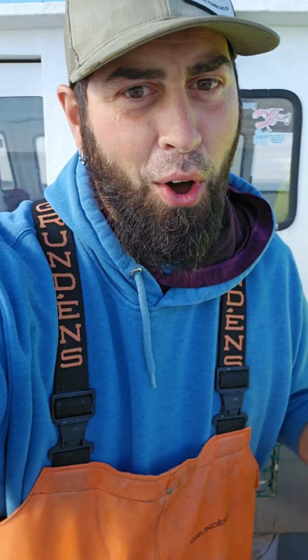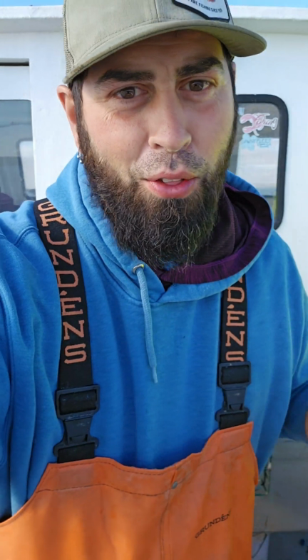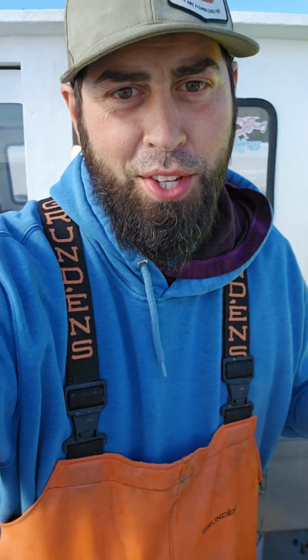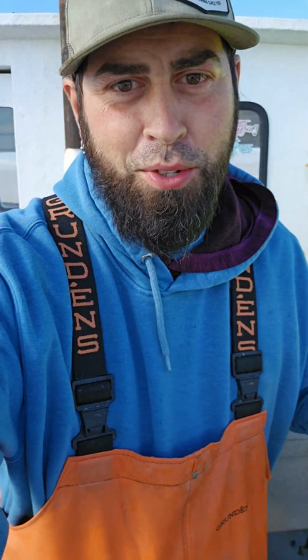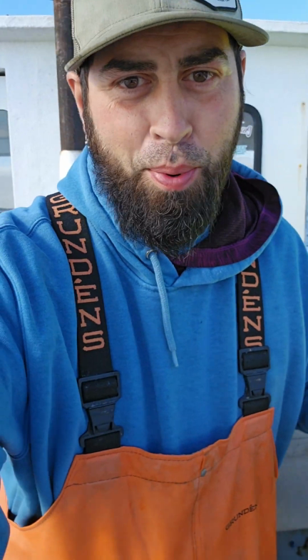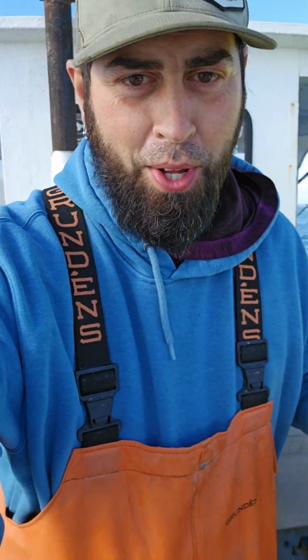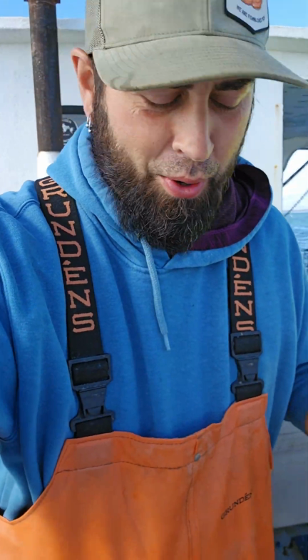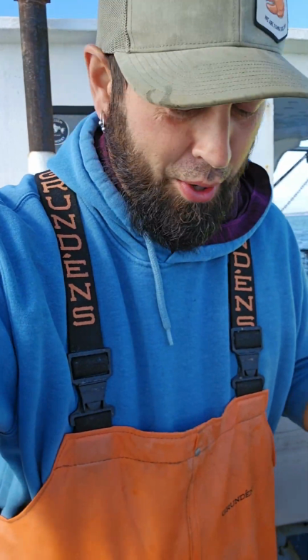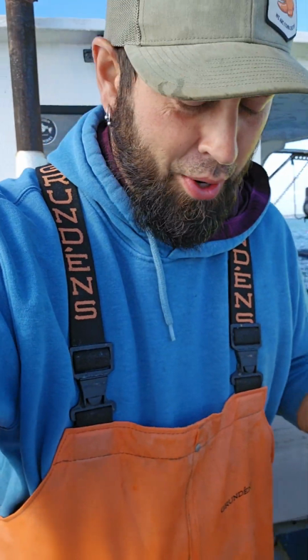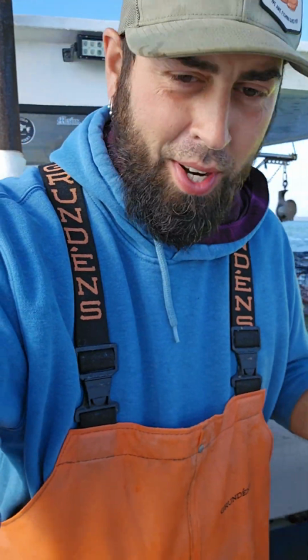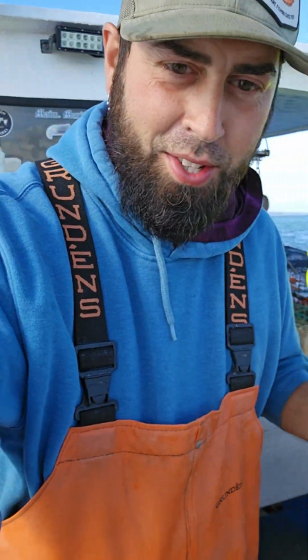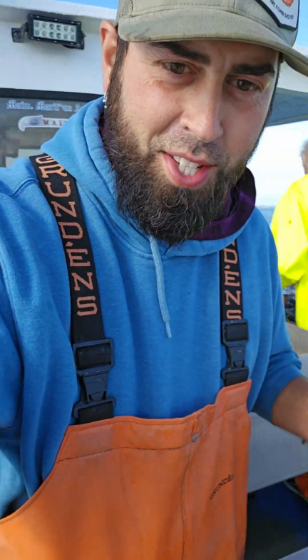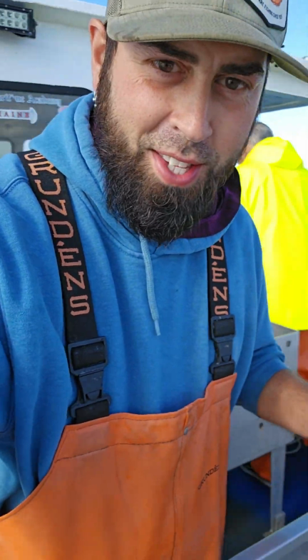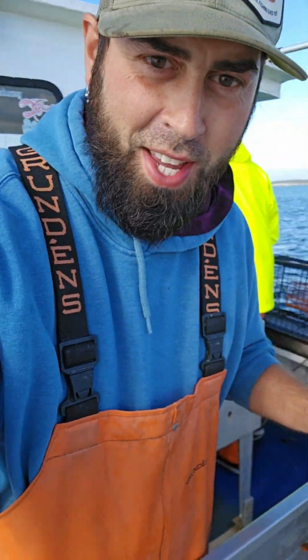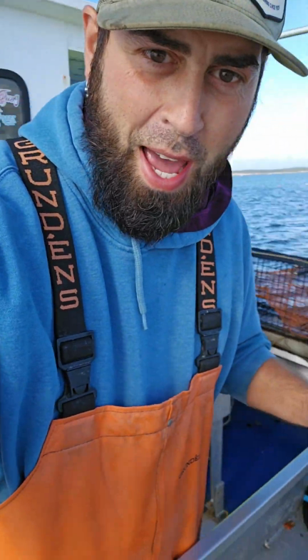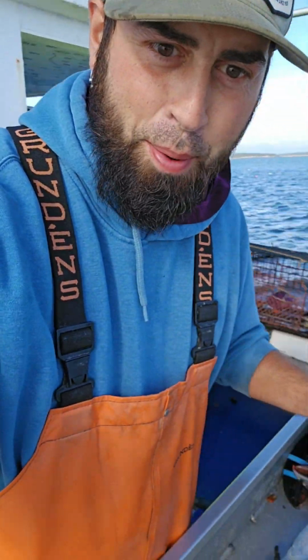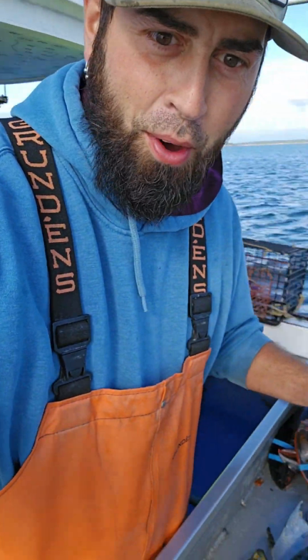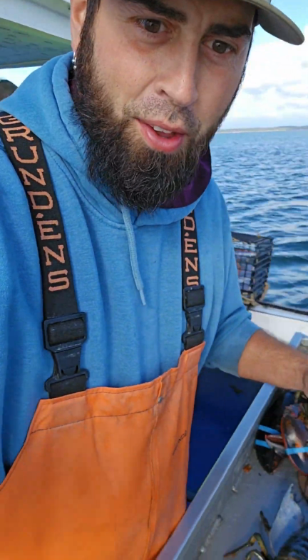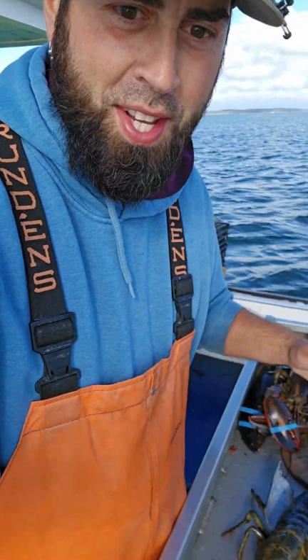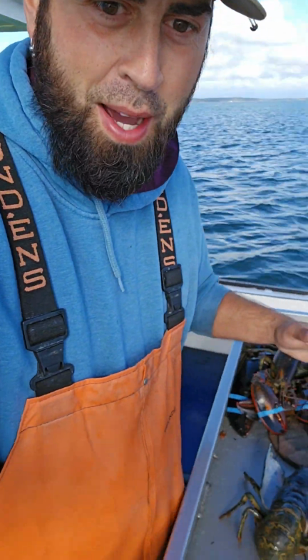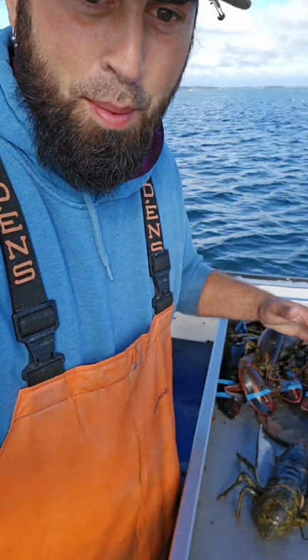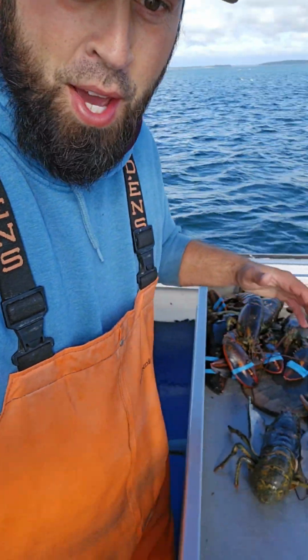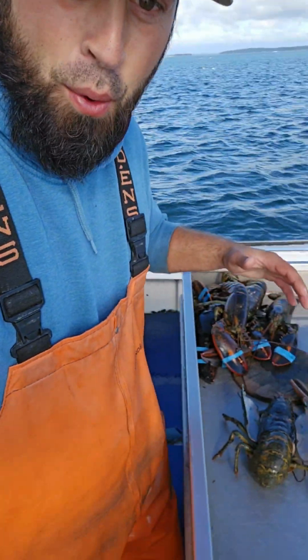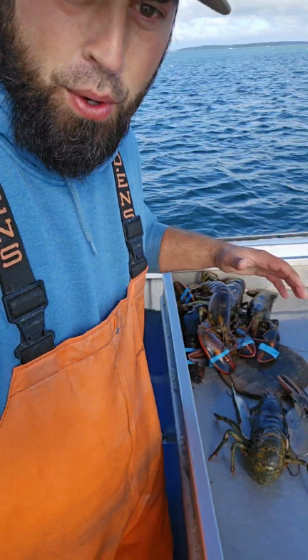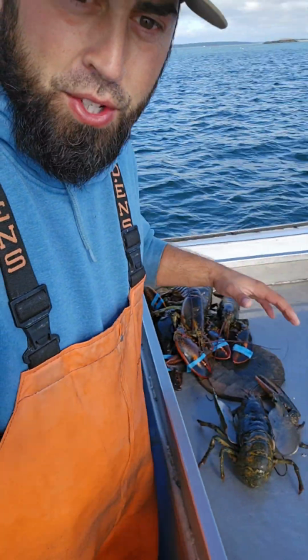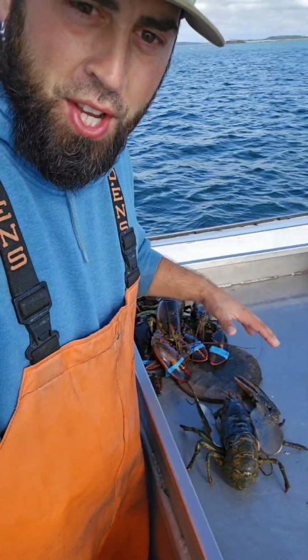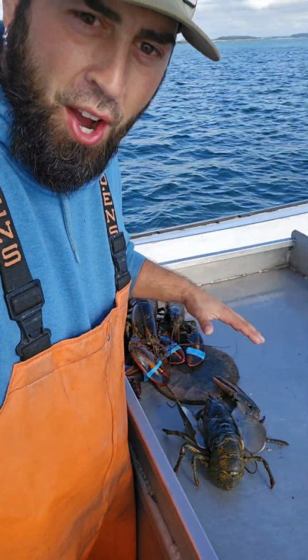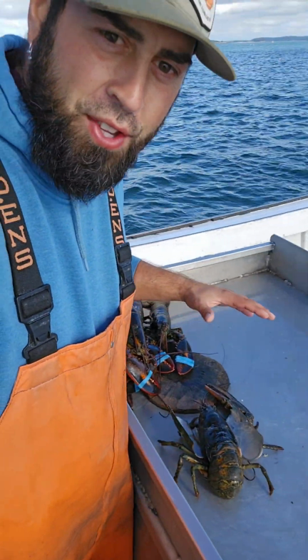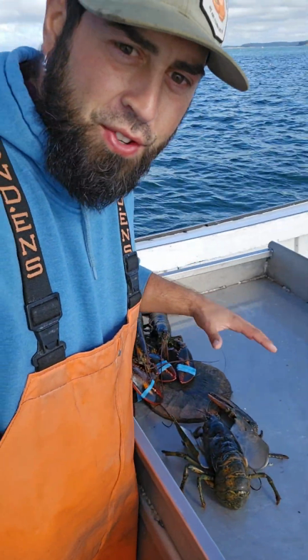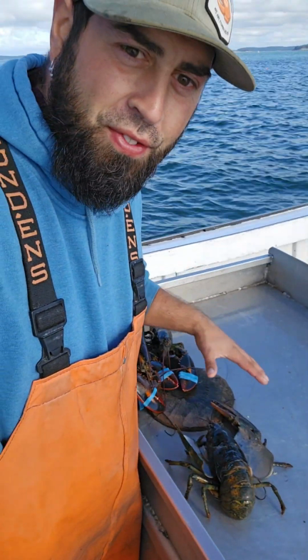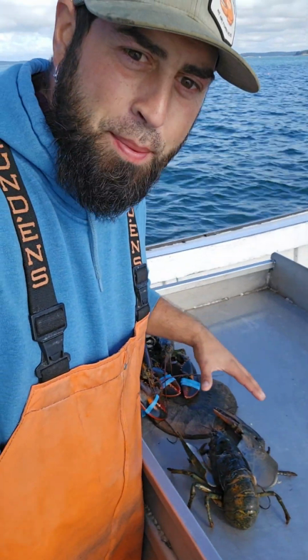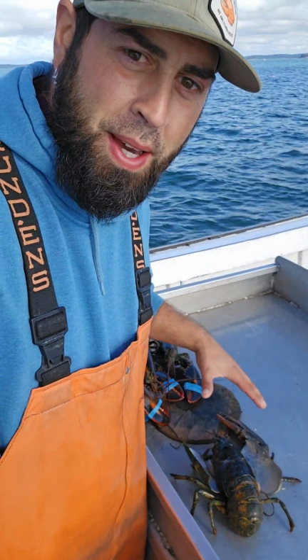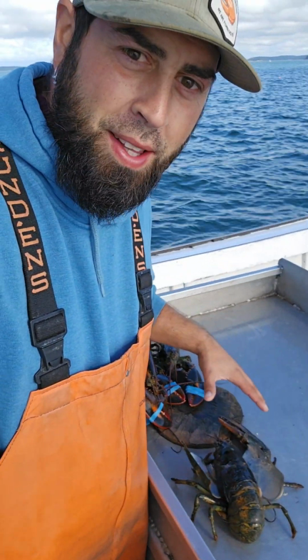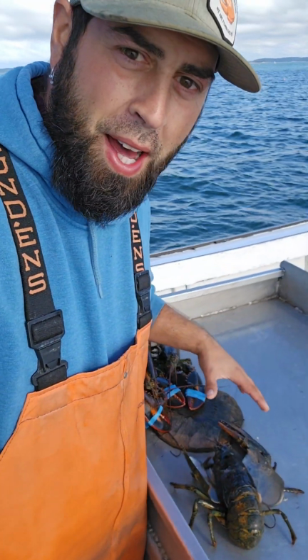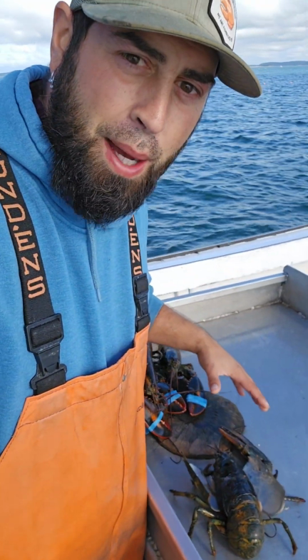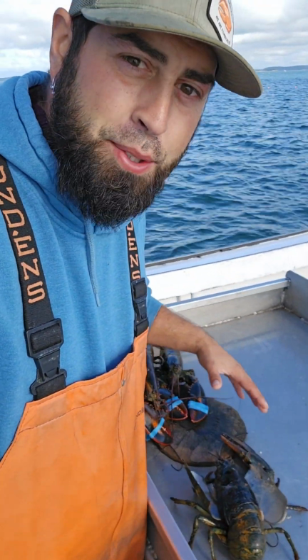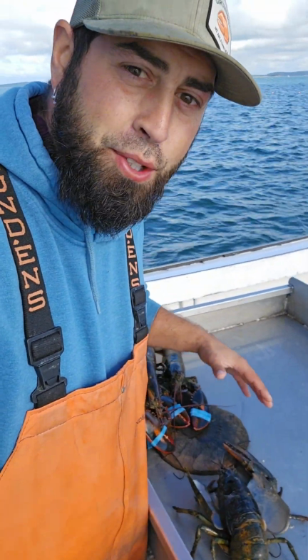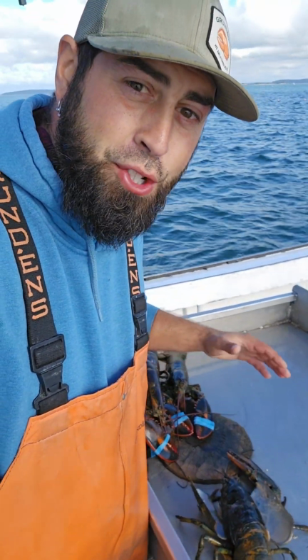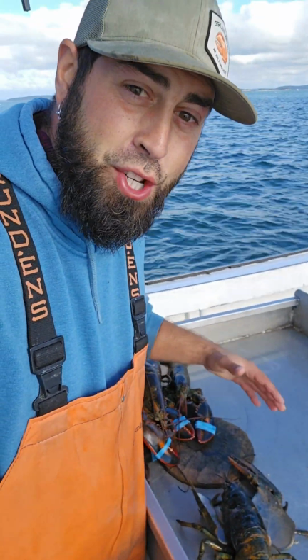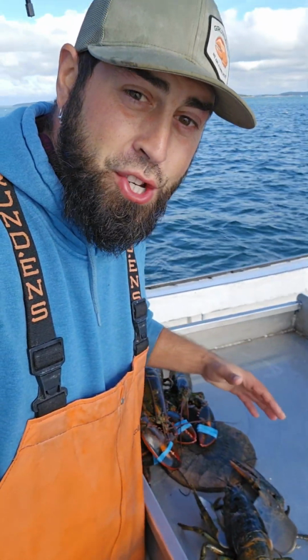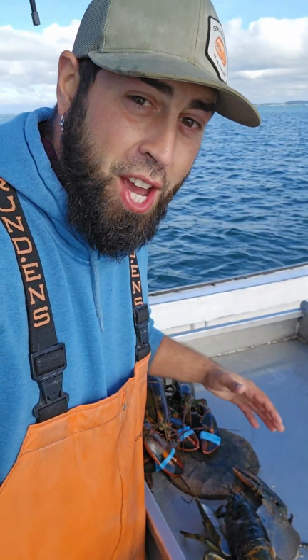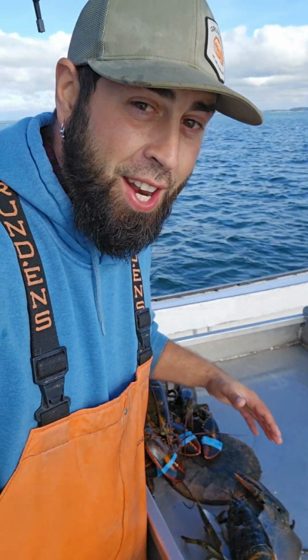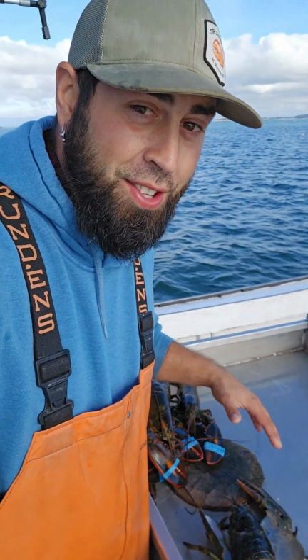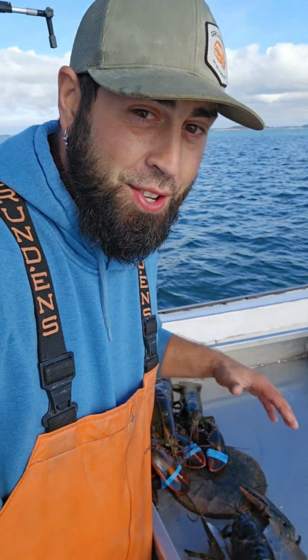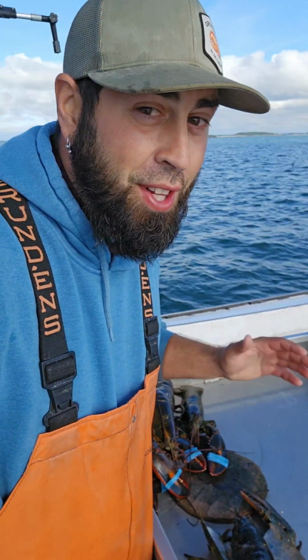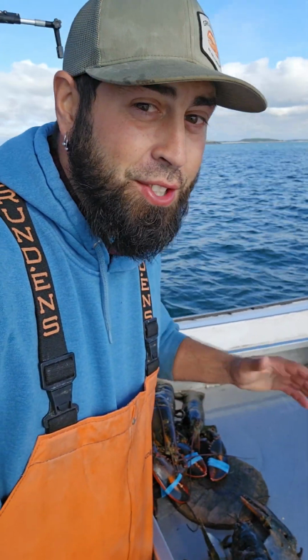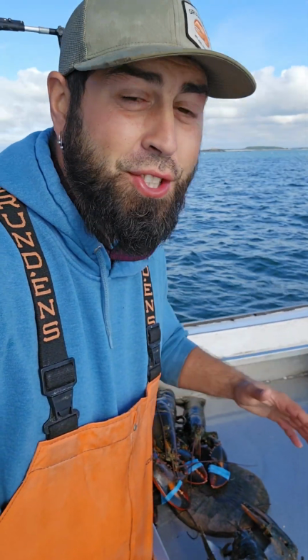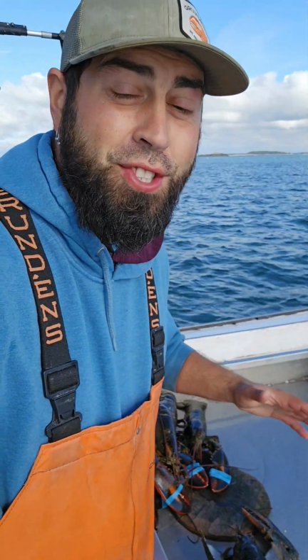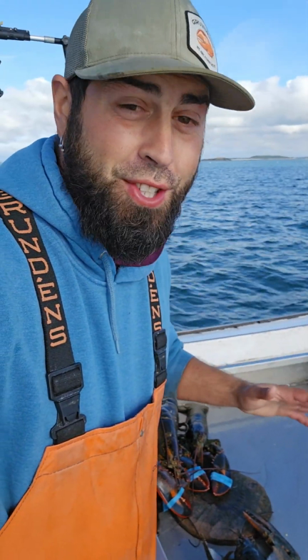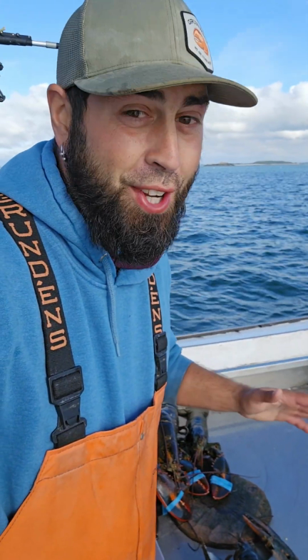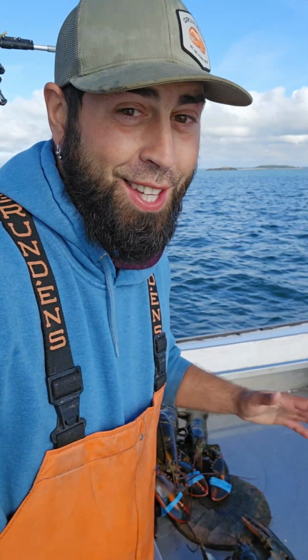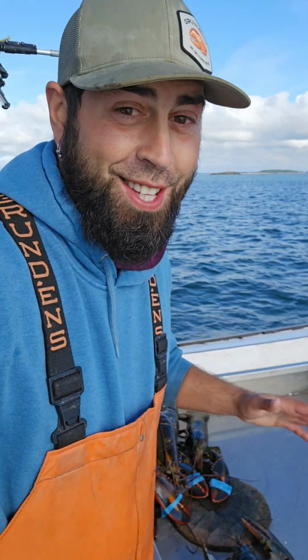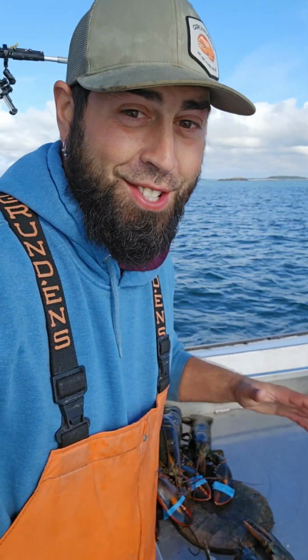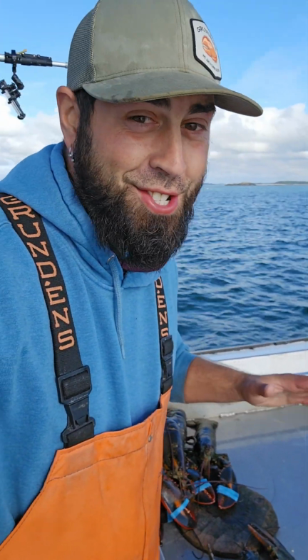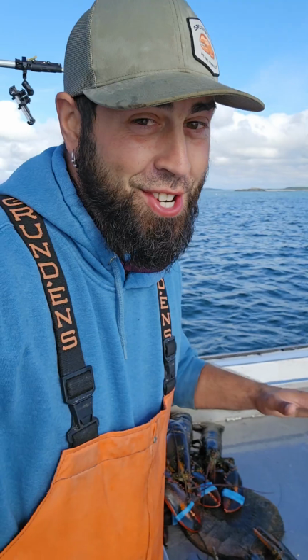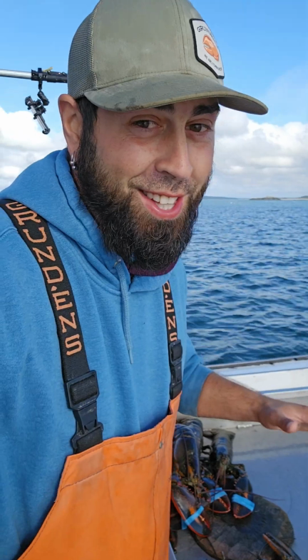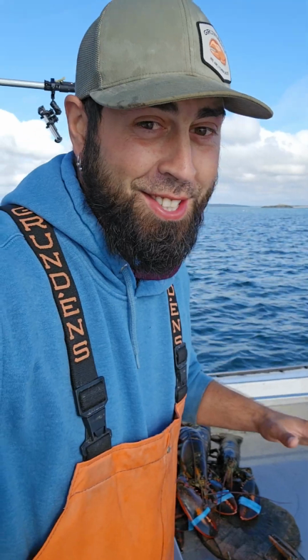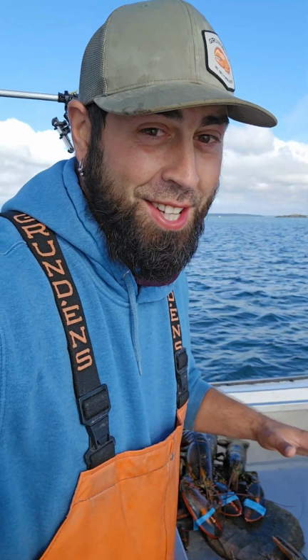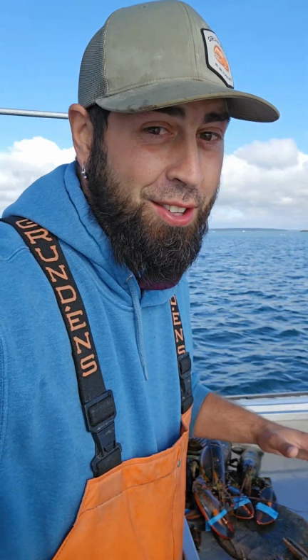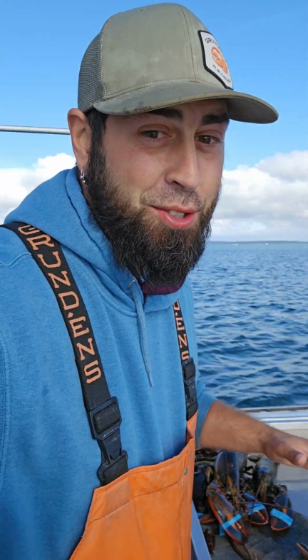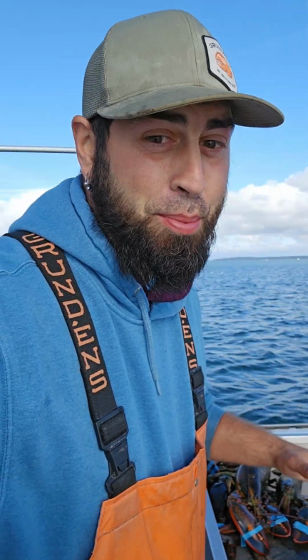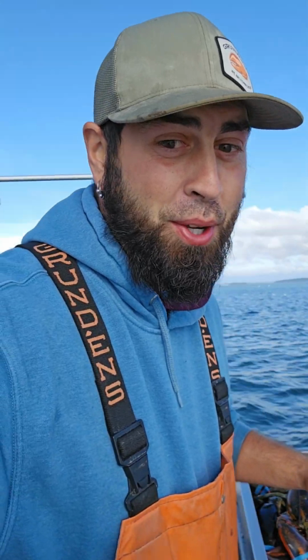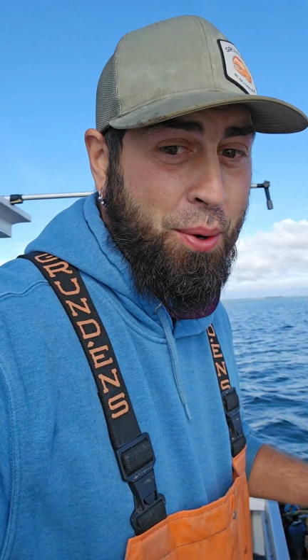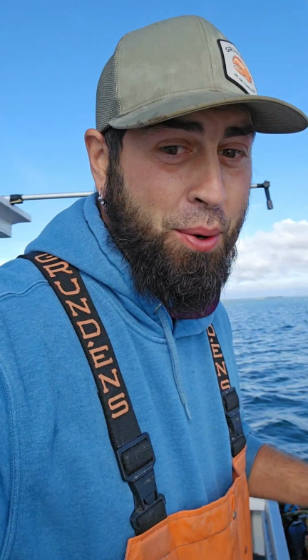Oh, this is pretty cool. You don't get to see this happen all the time. We just caught this female lobster and she shed it. So let's look at this and check this out. This is pretty cool.